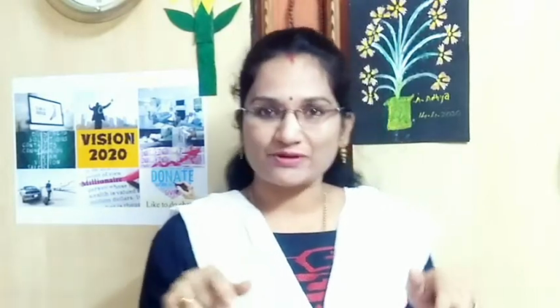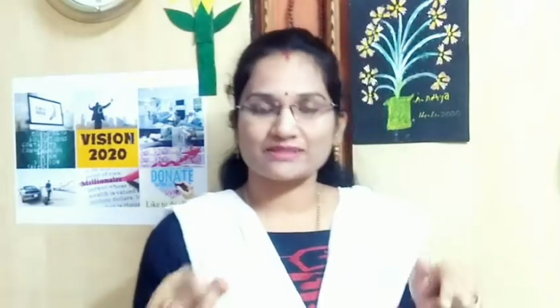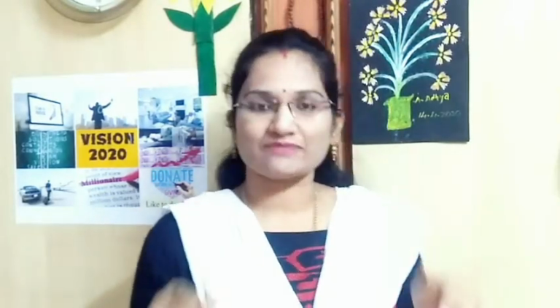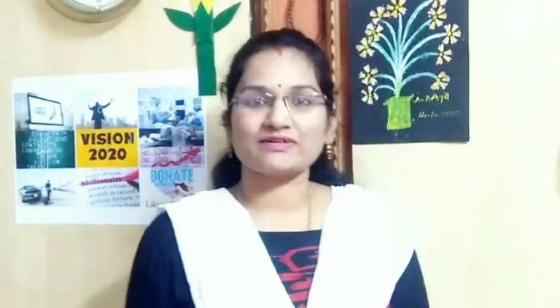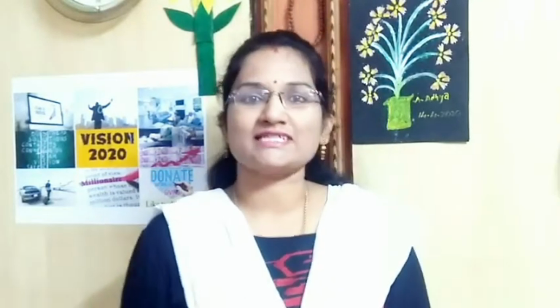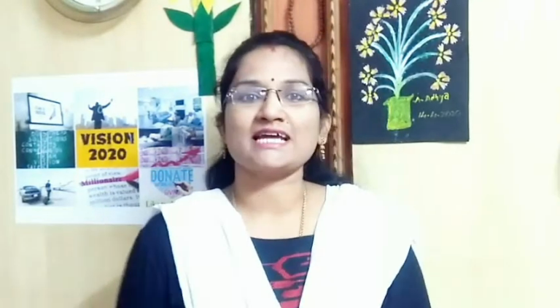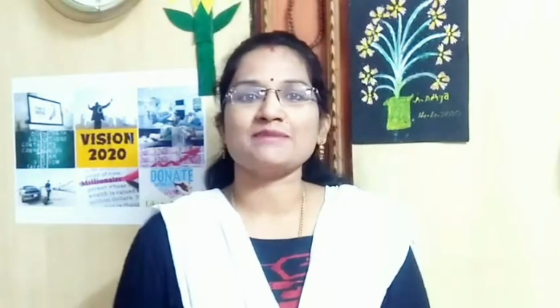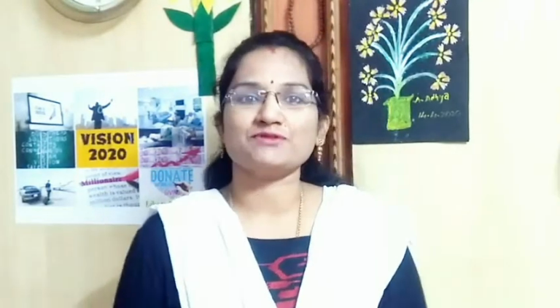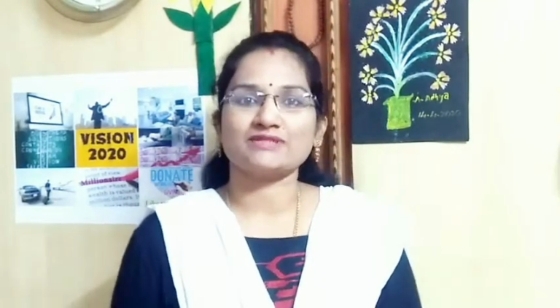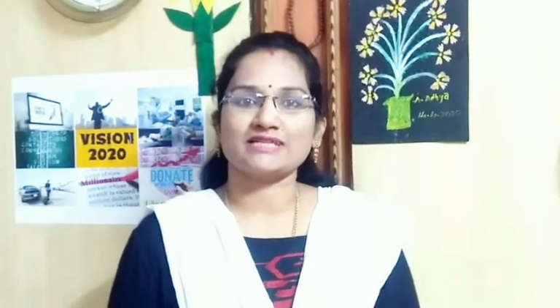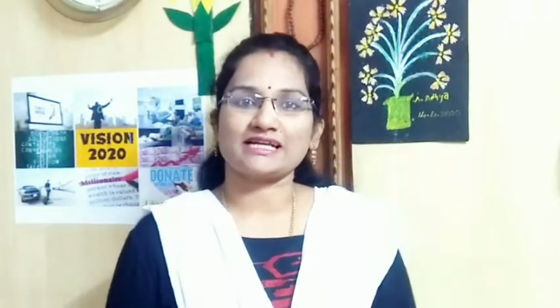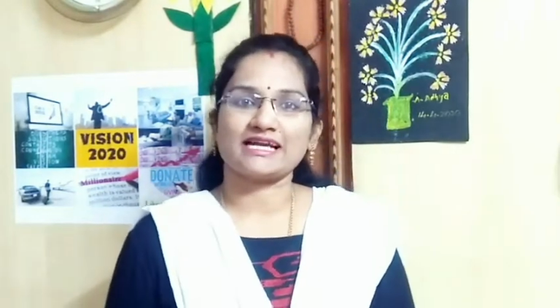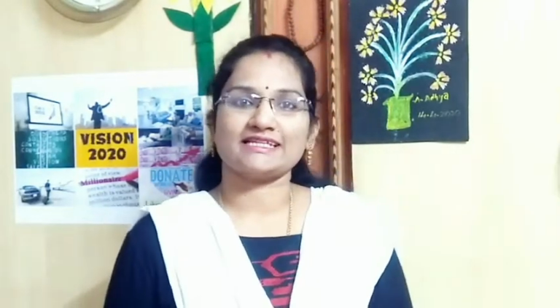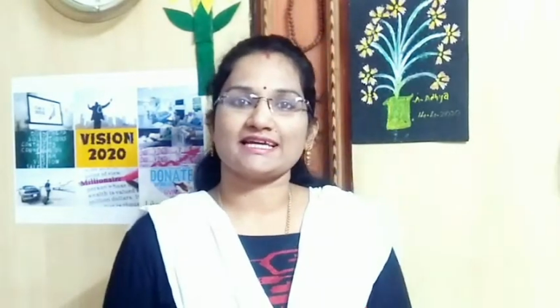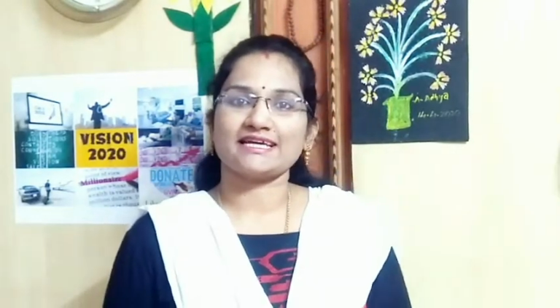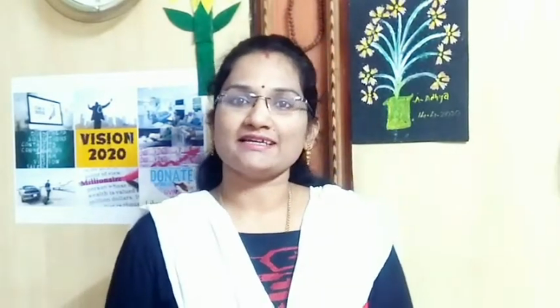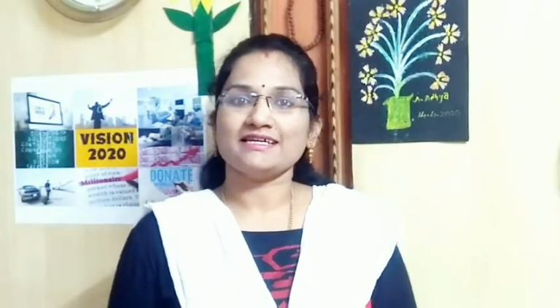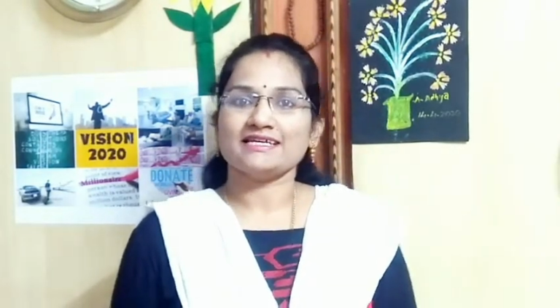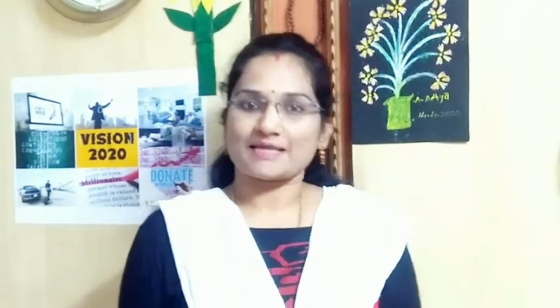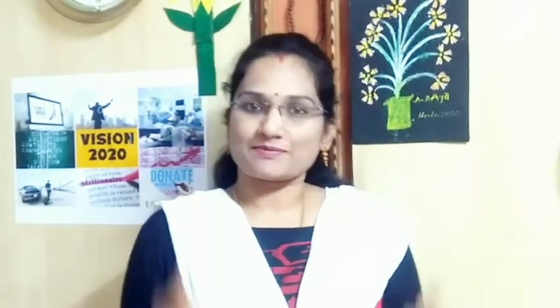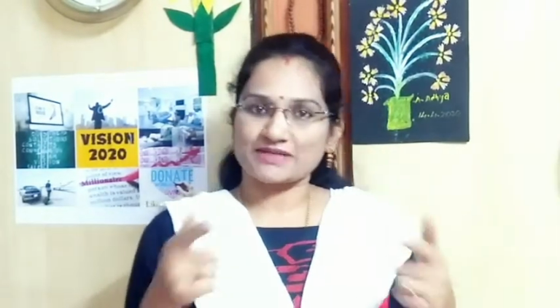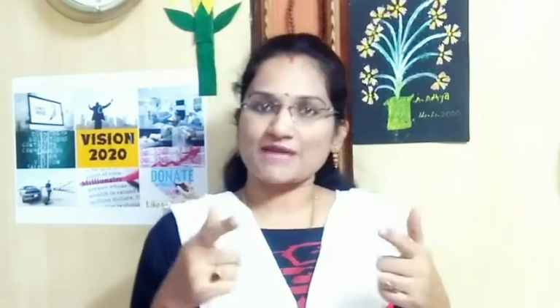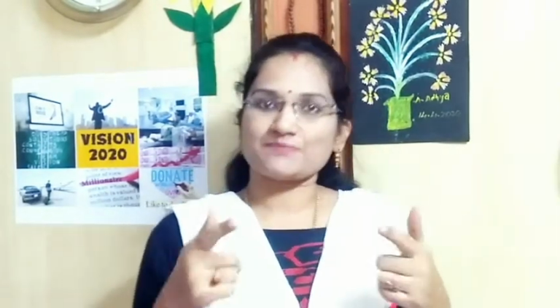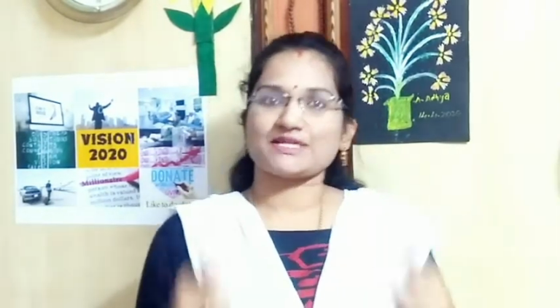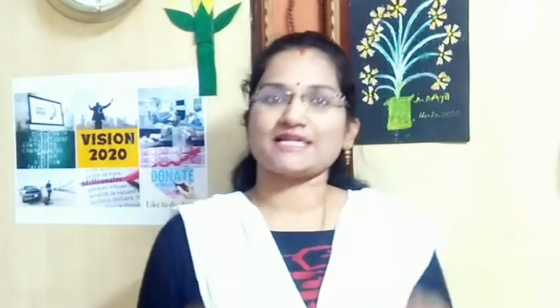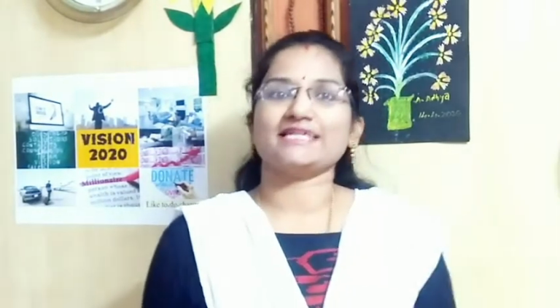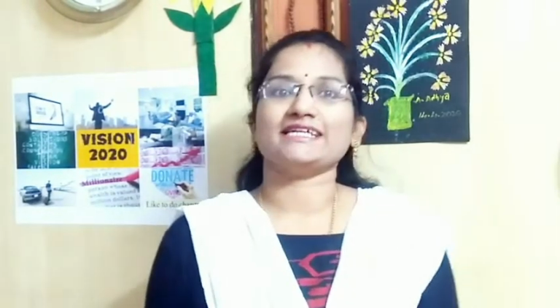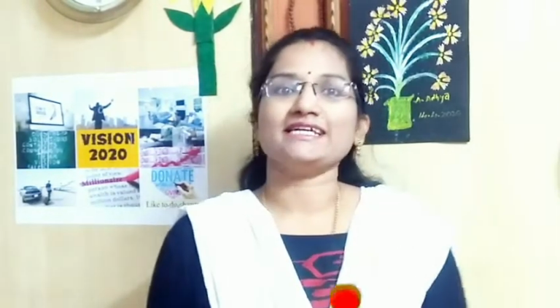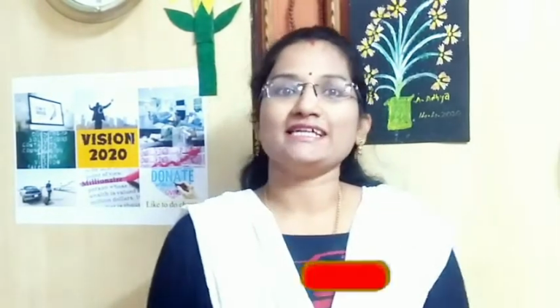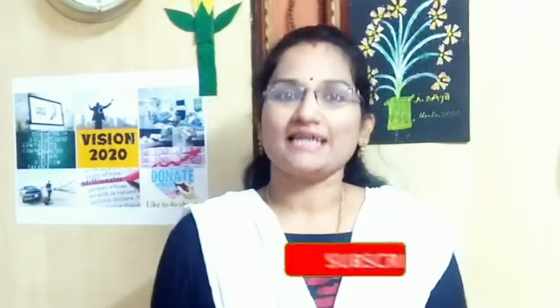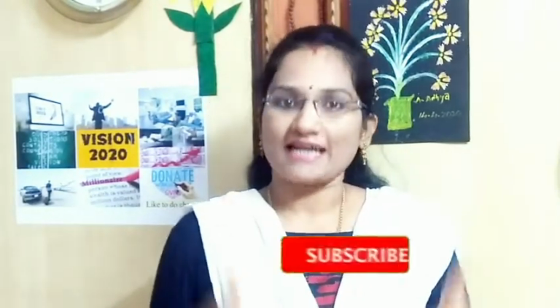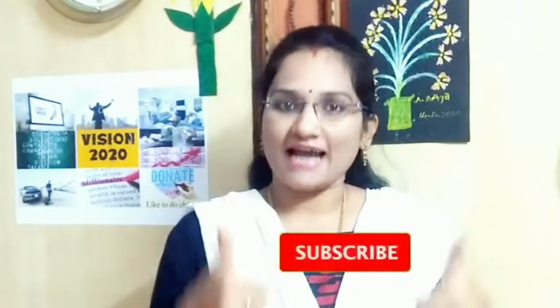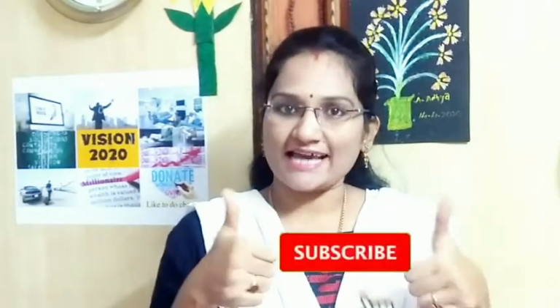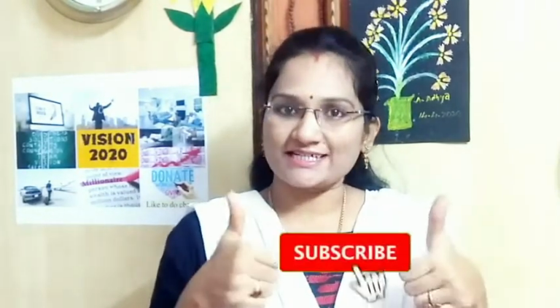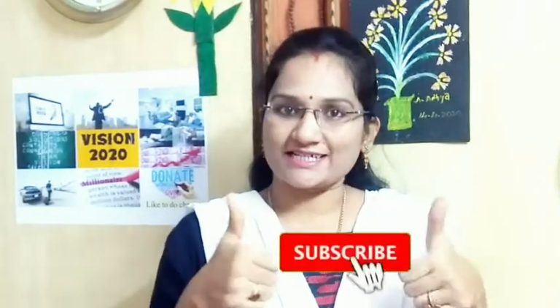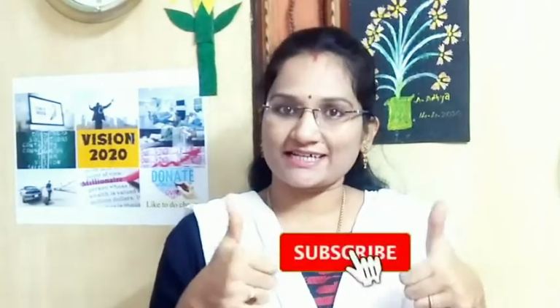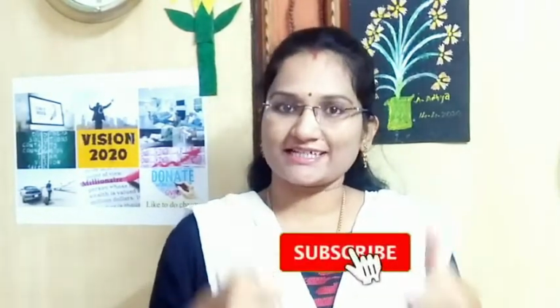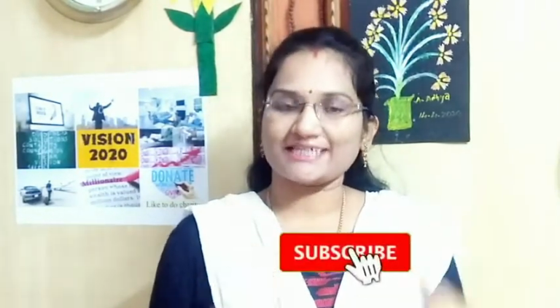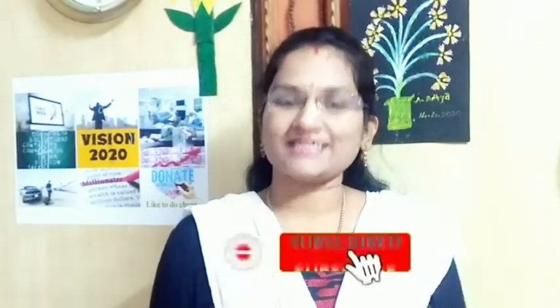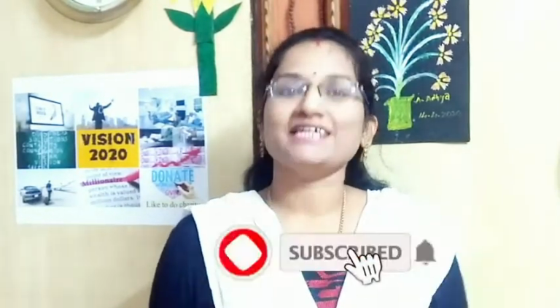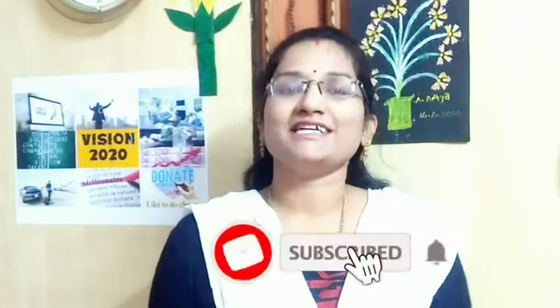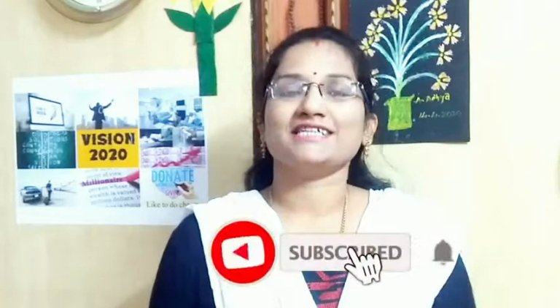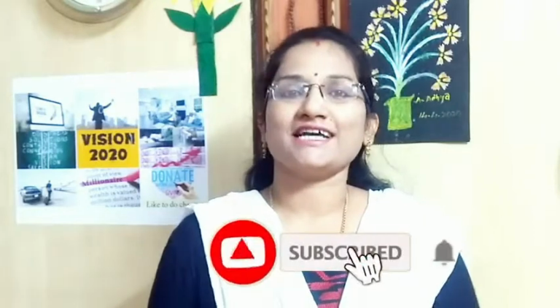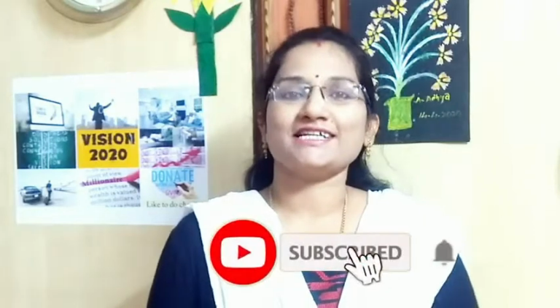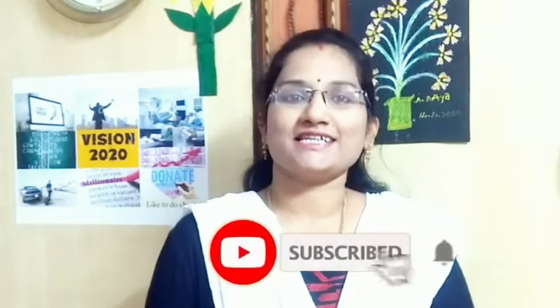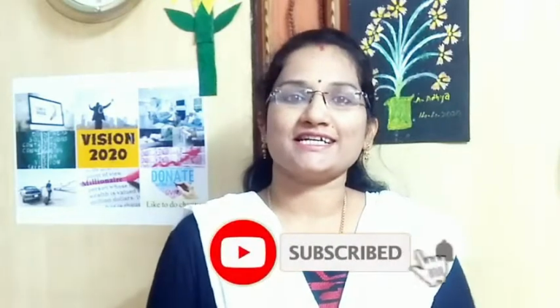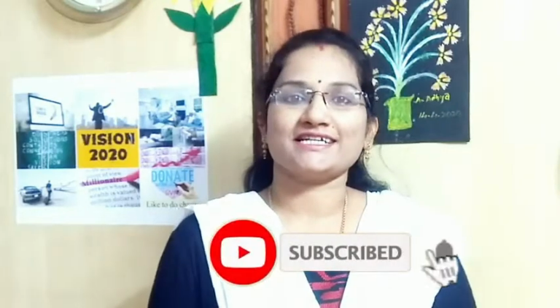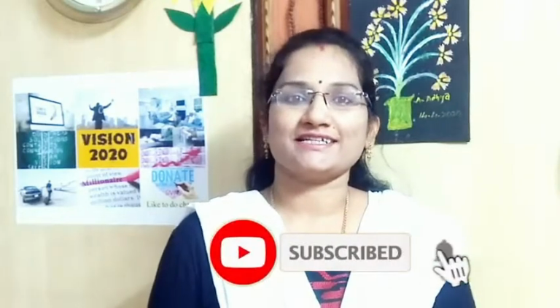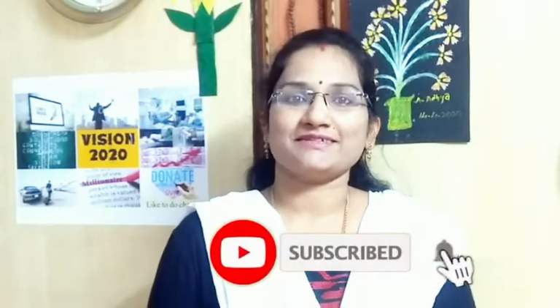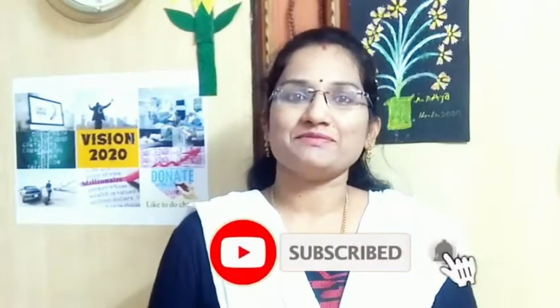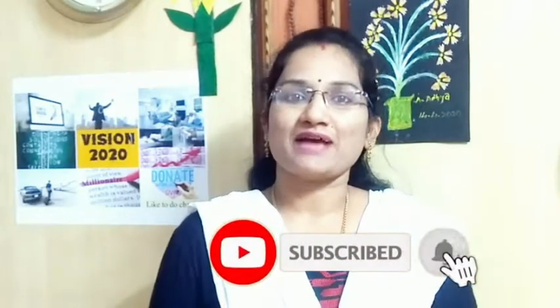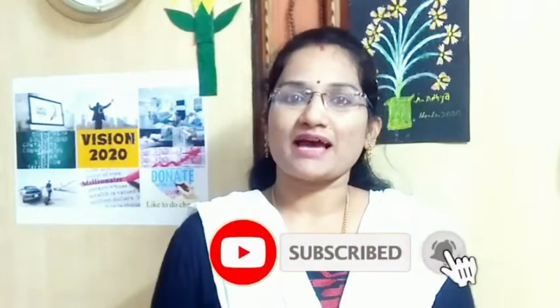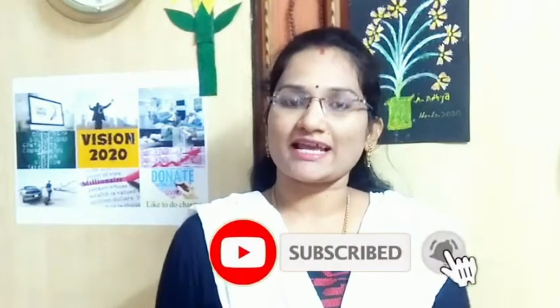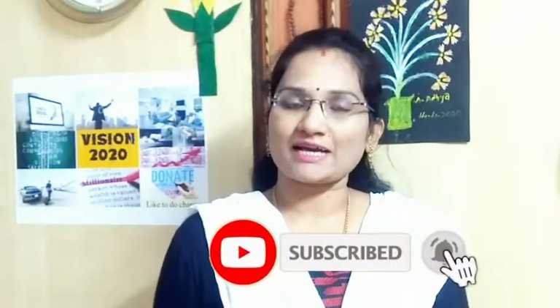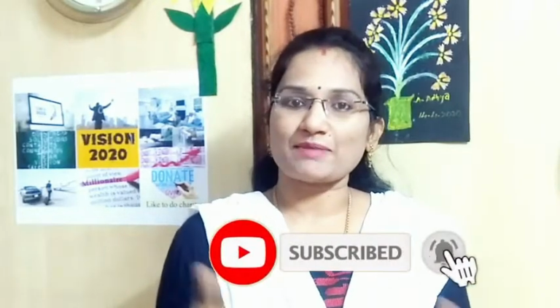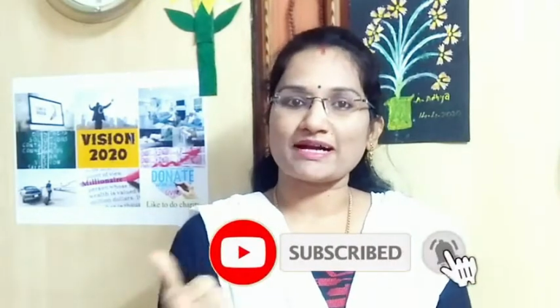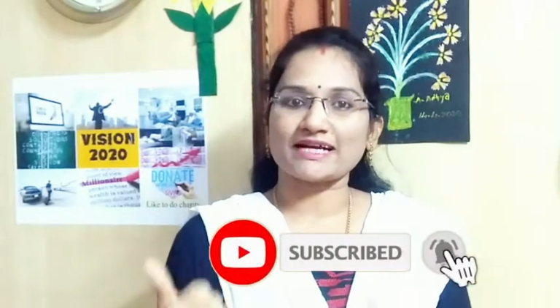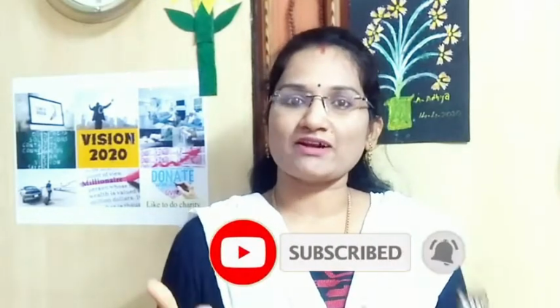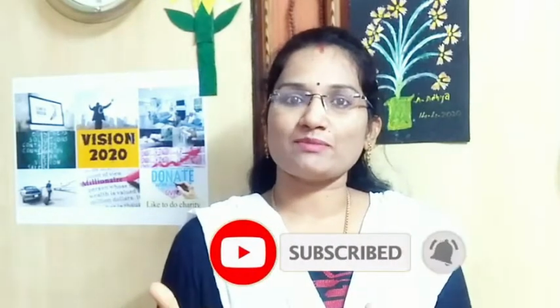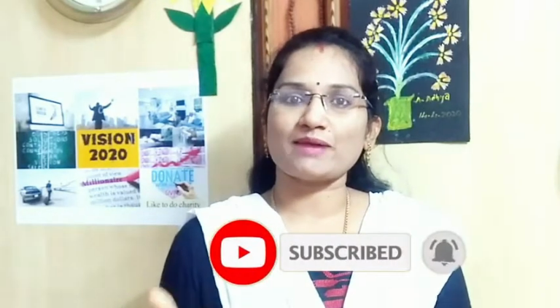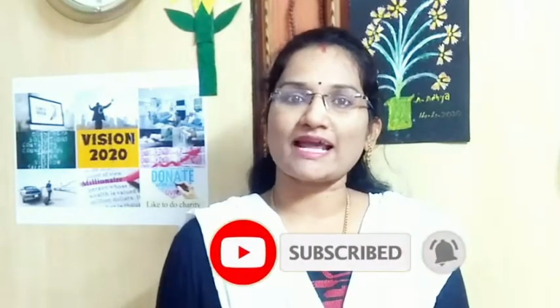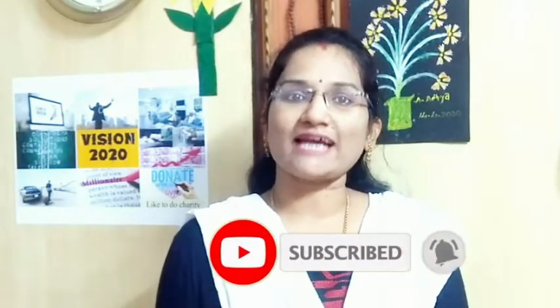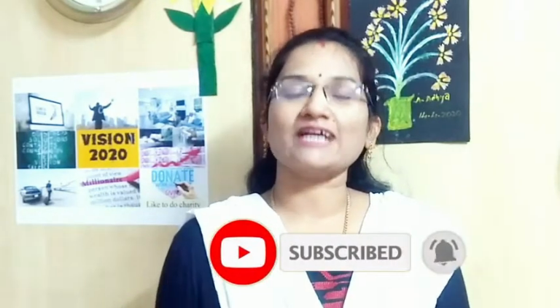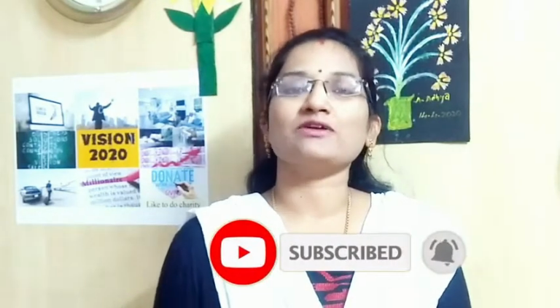Please subscribe, like, and share this video, and press the bell icon to stay updated.